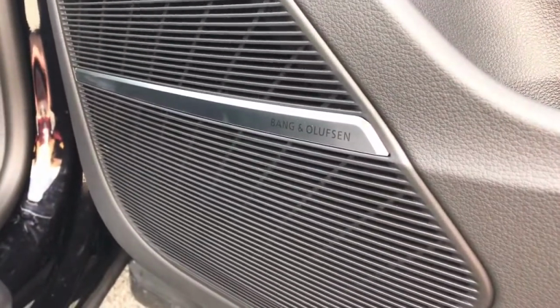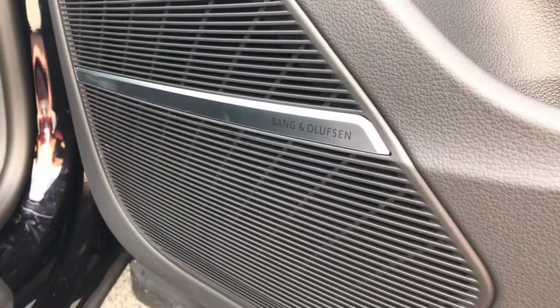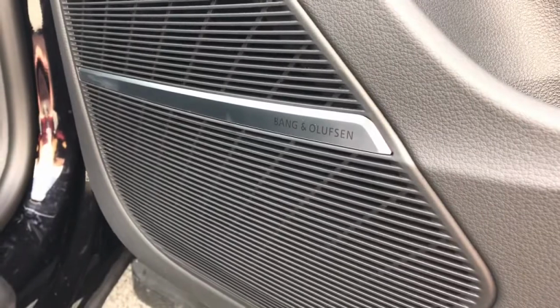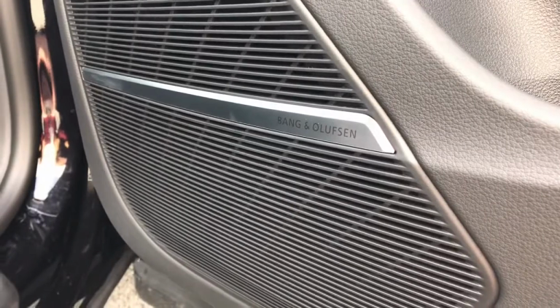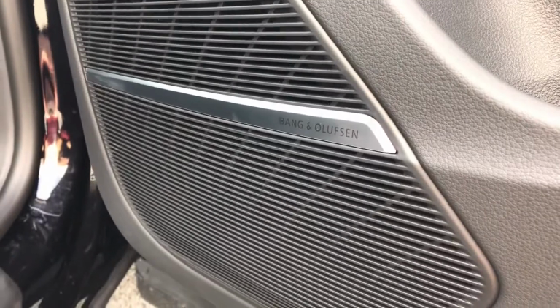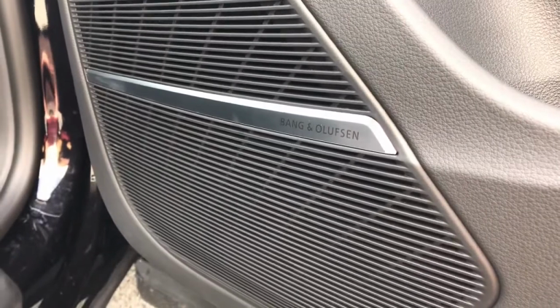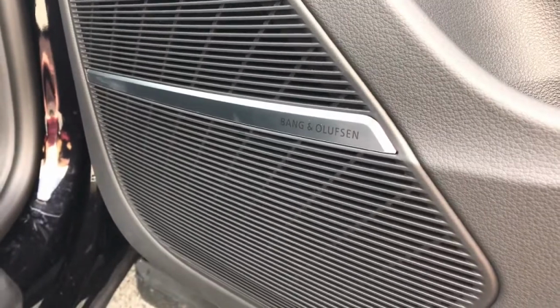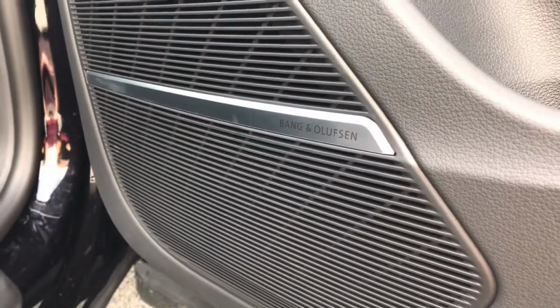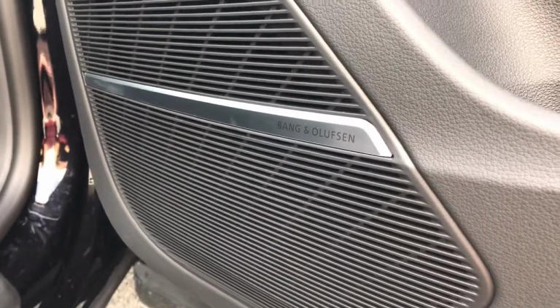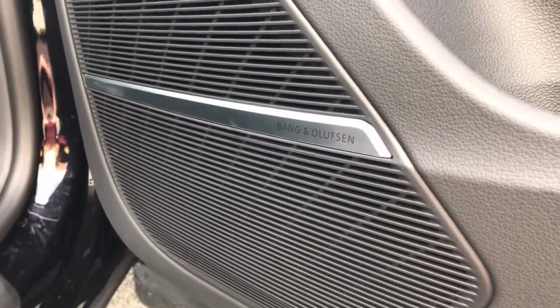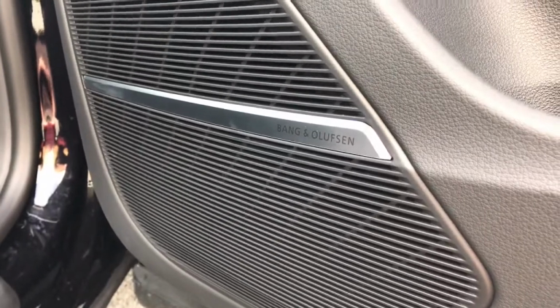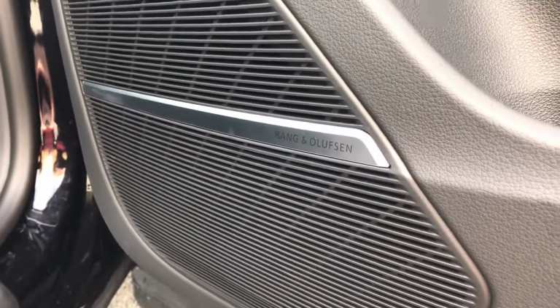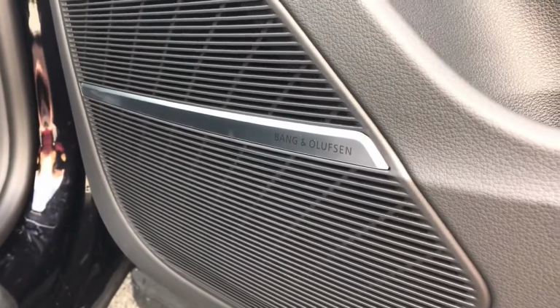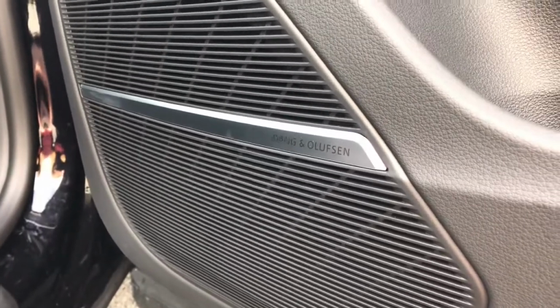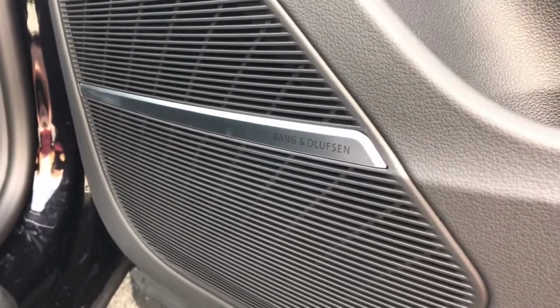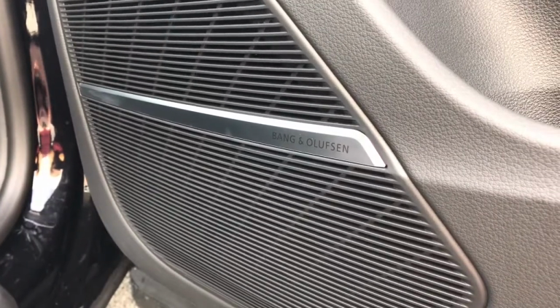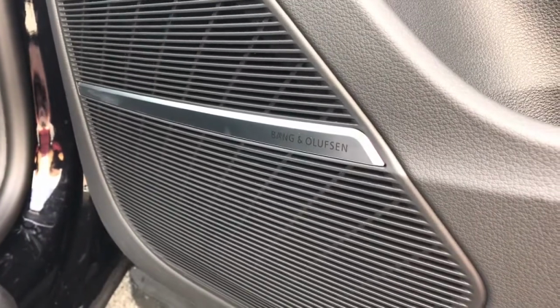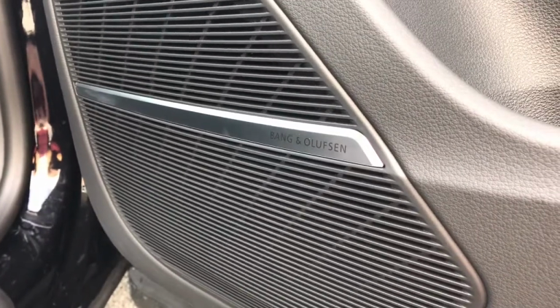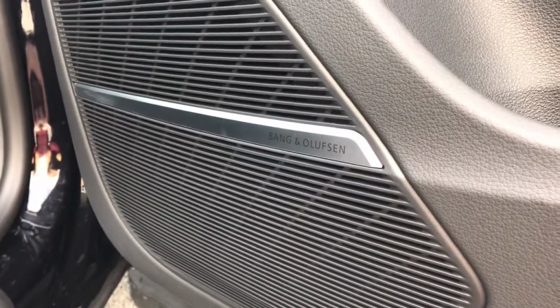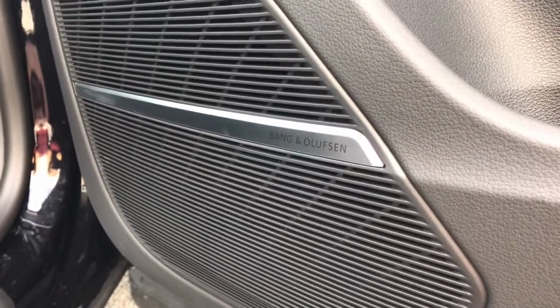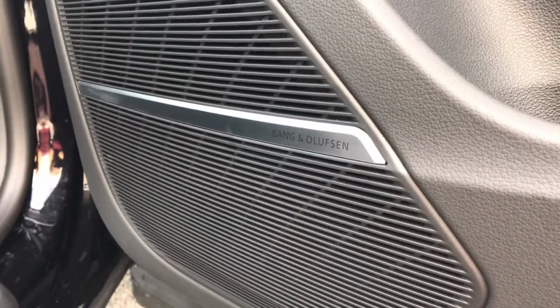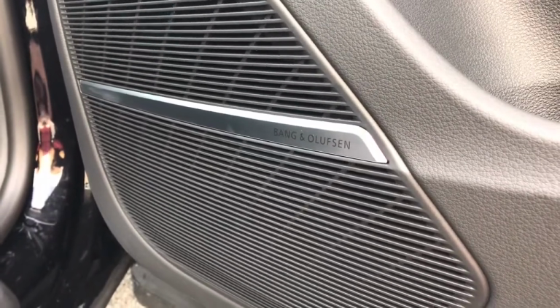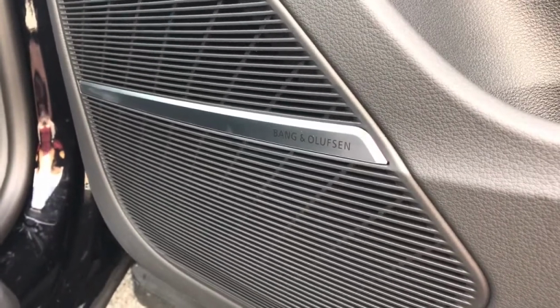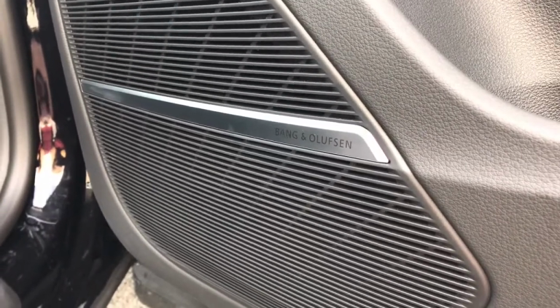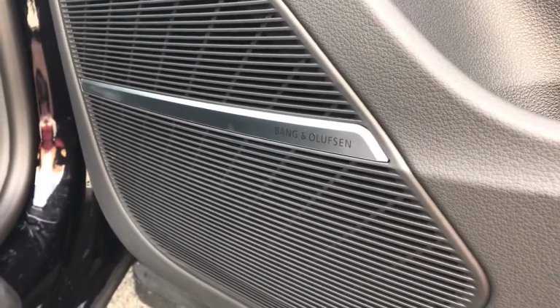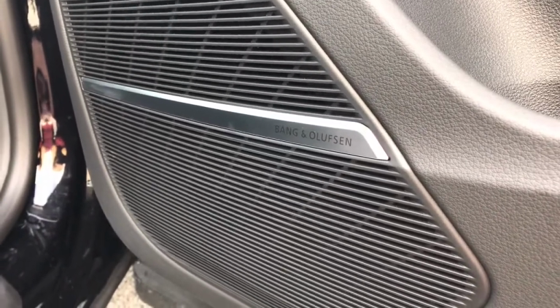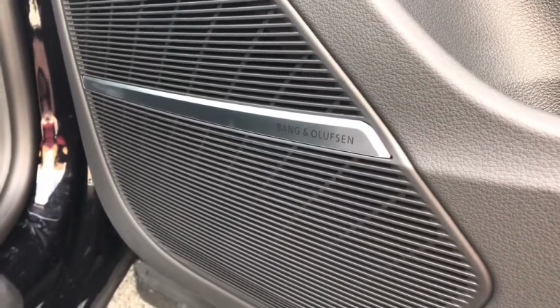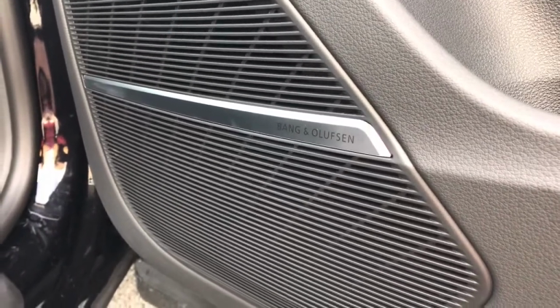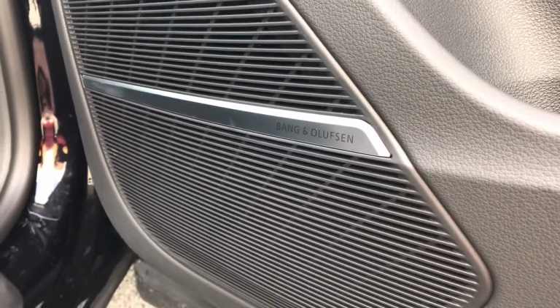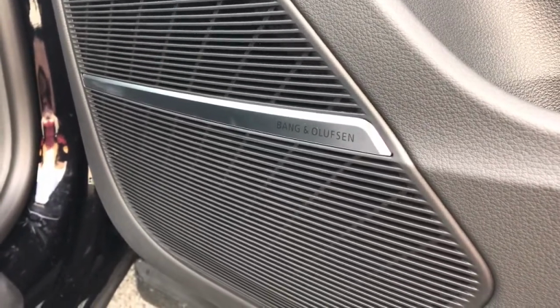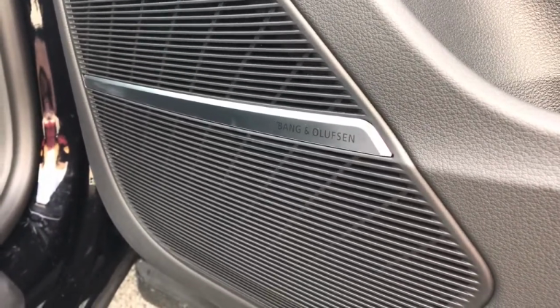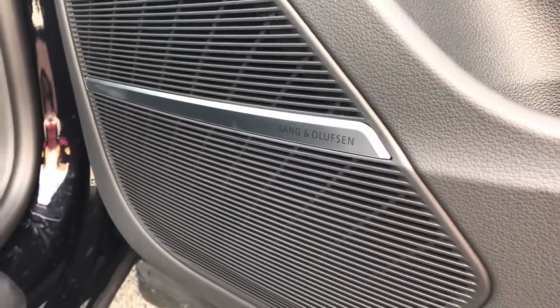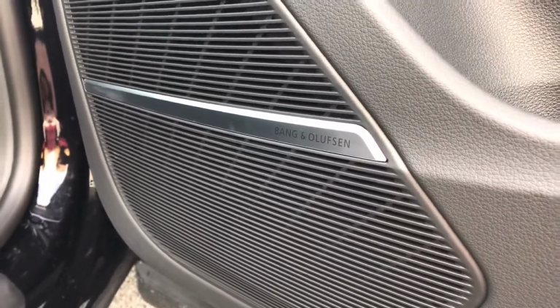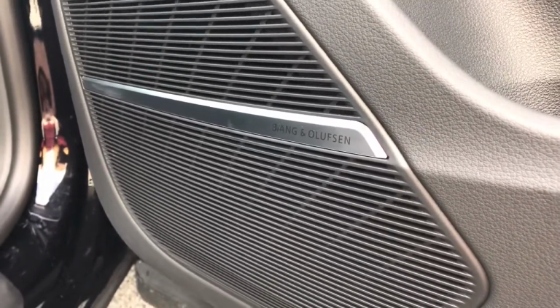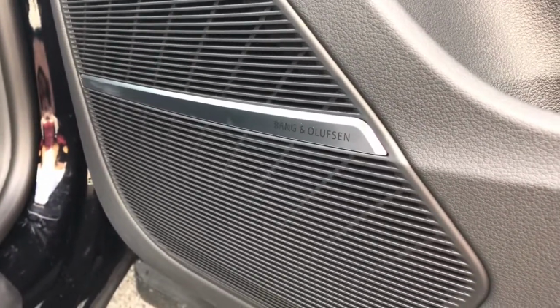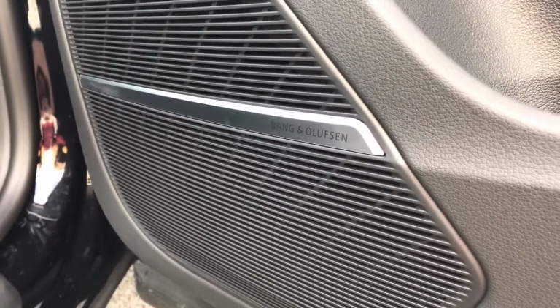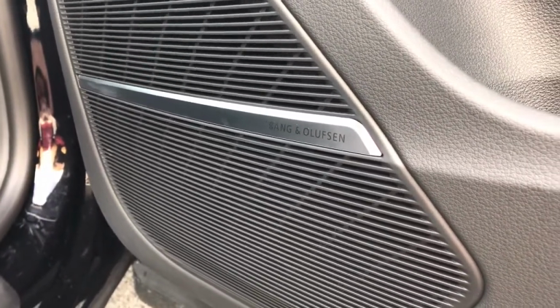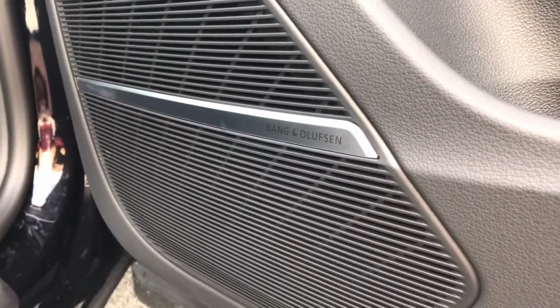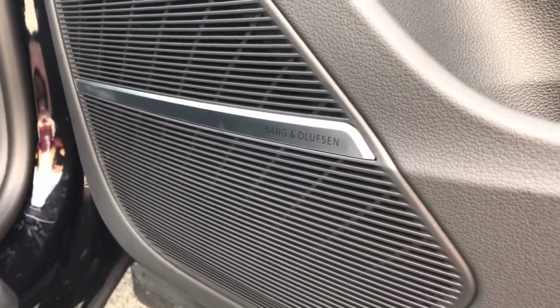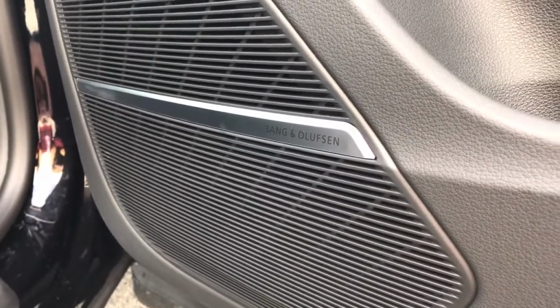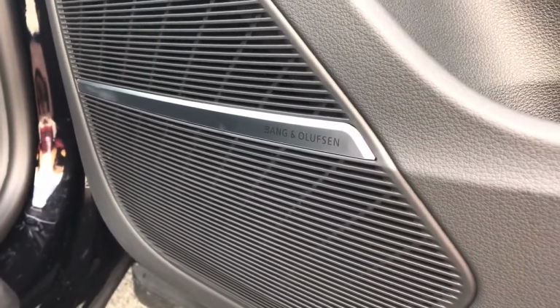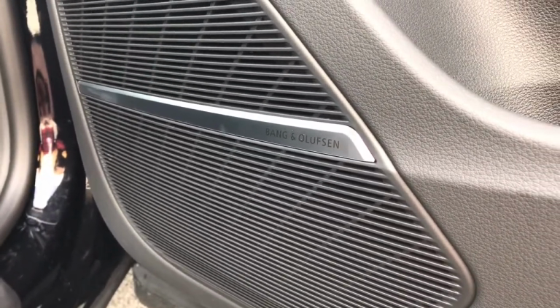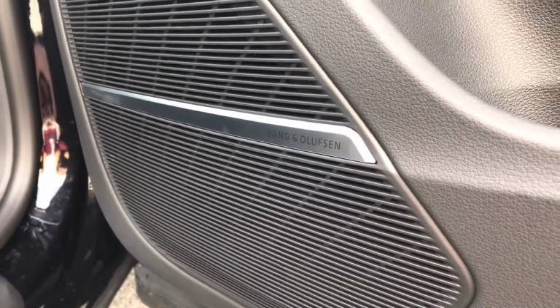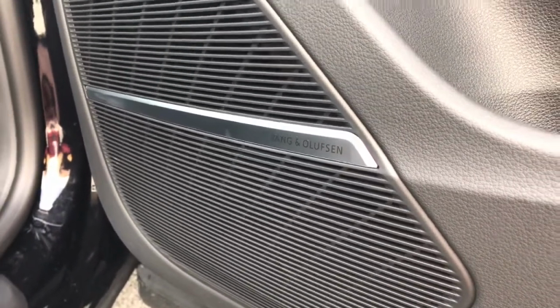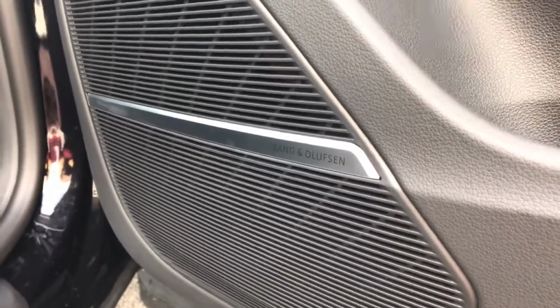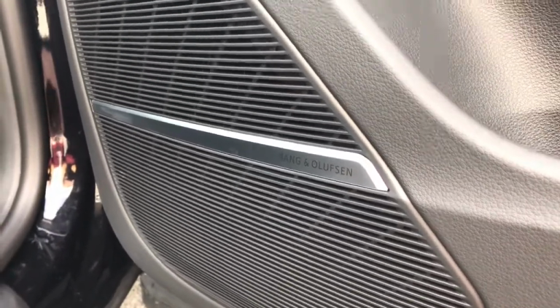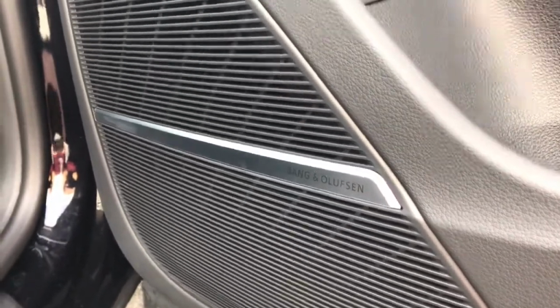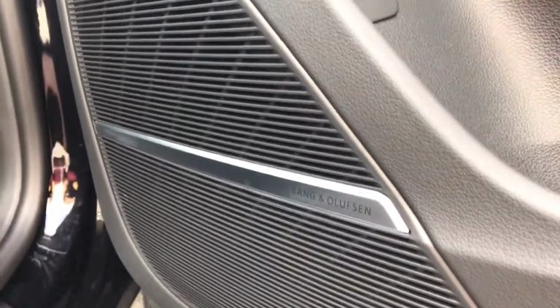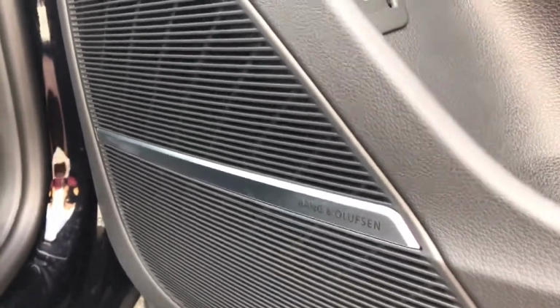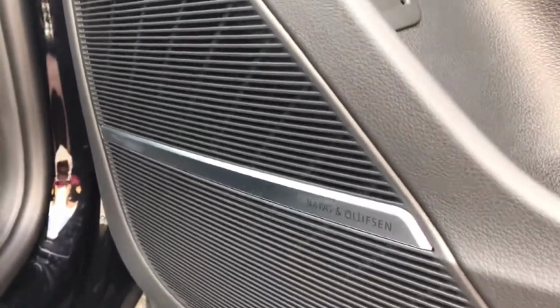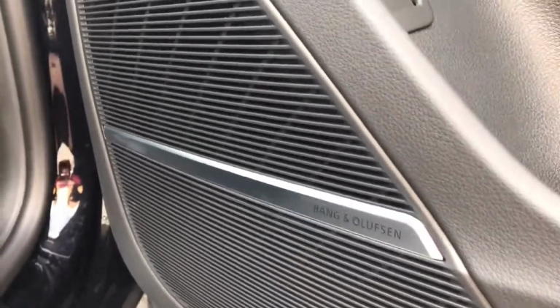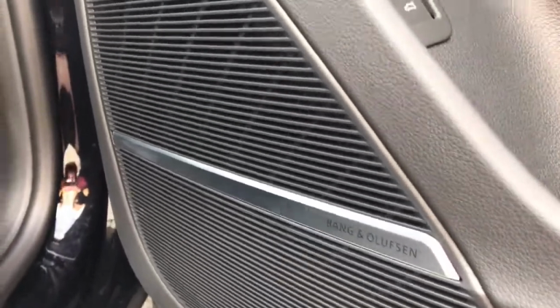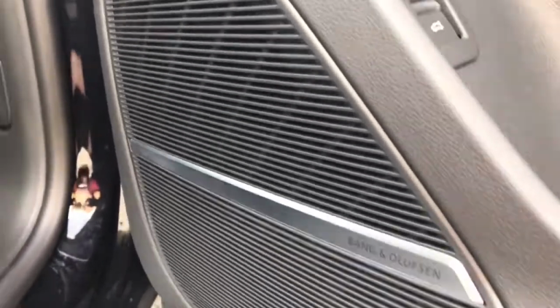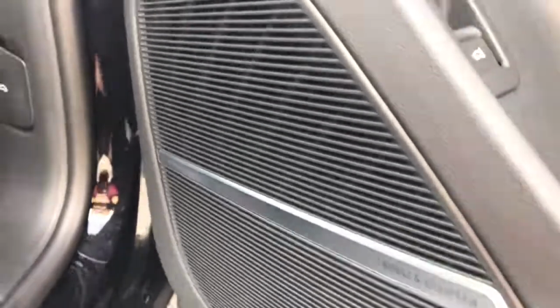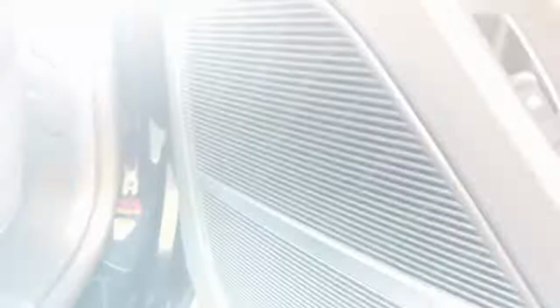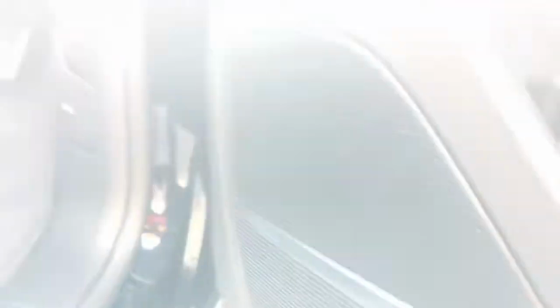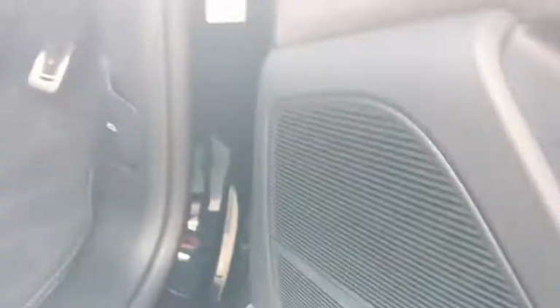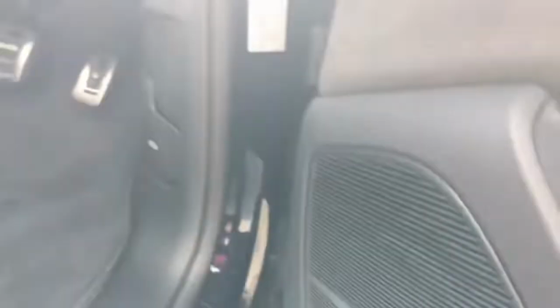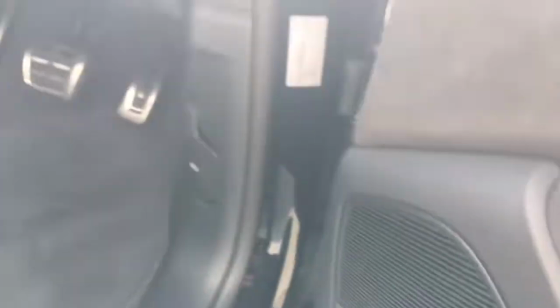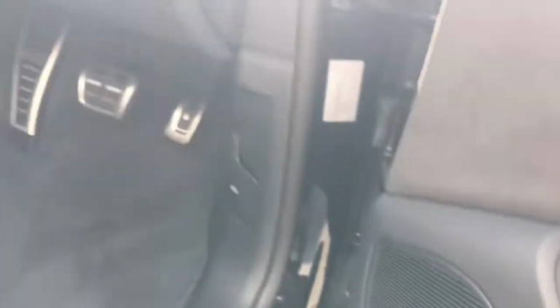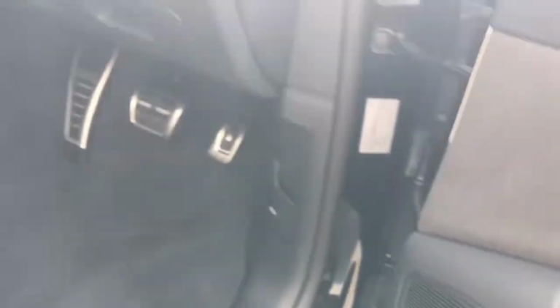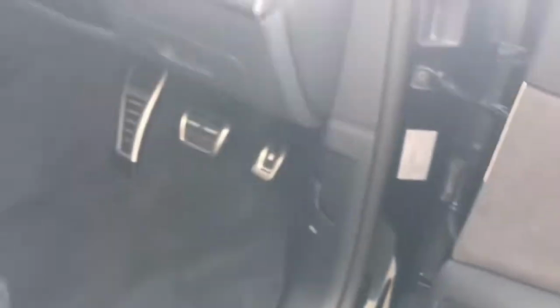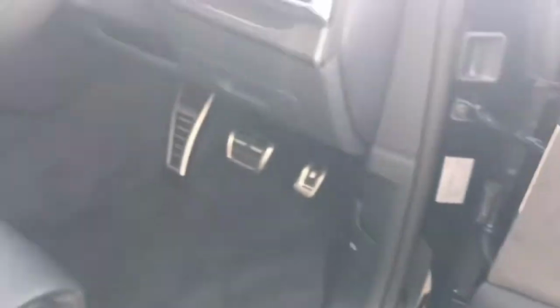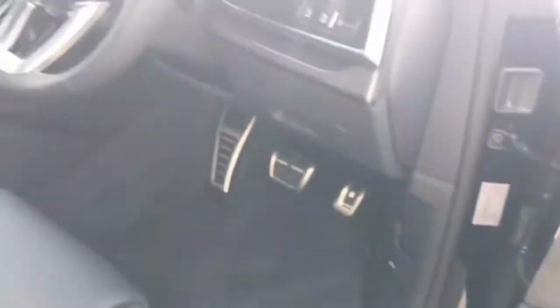Finally, this vehicle features the Bang & Olufsen premium sound system — a fantastic feature for music lovers.